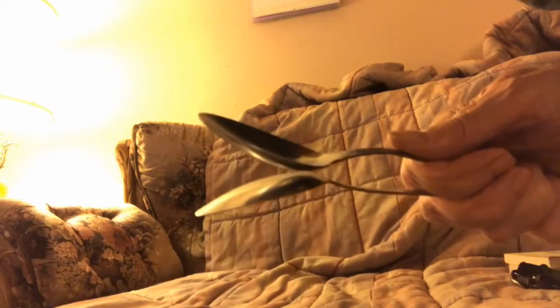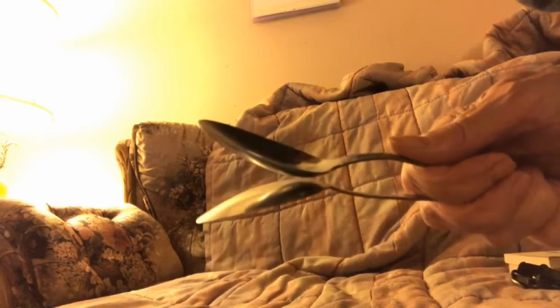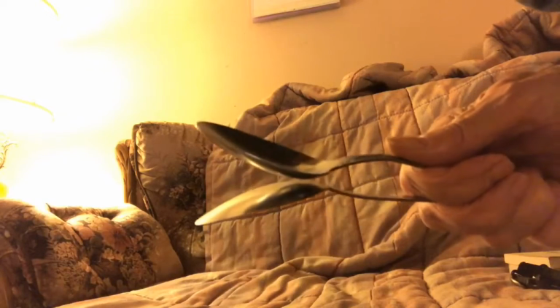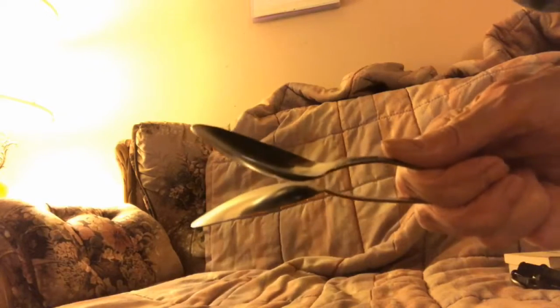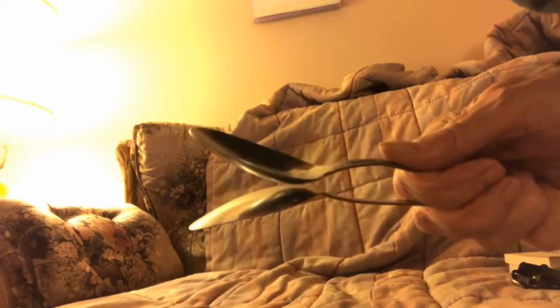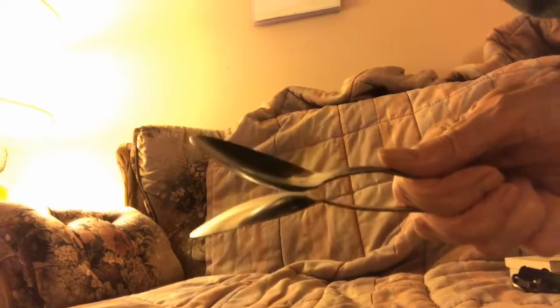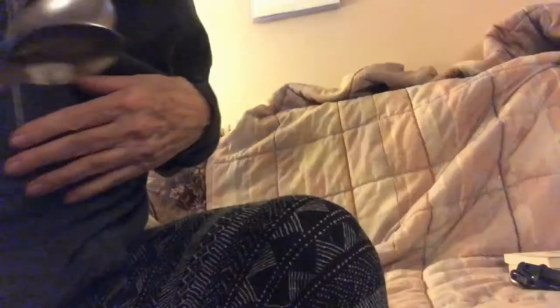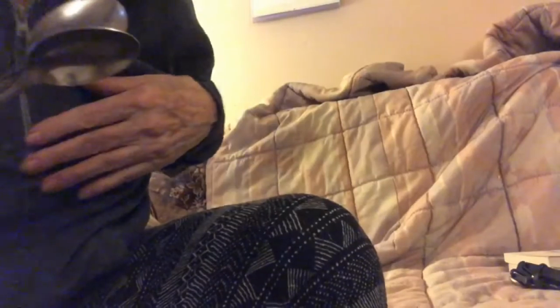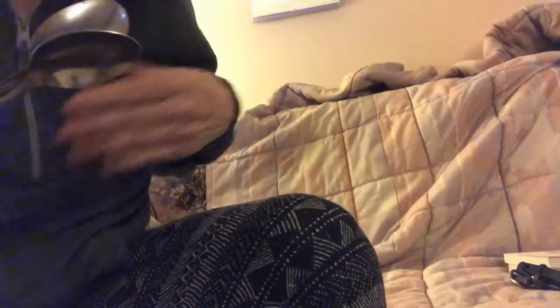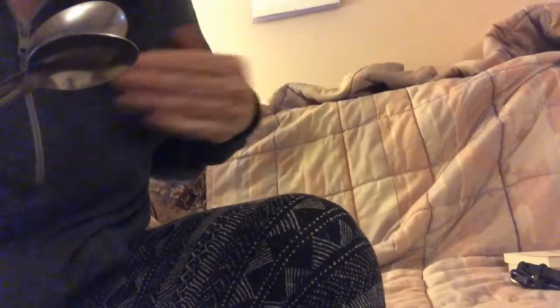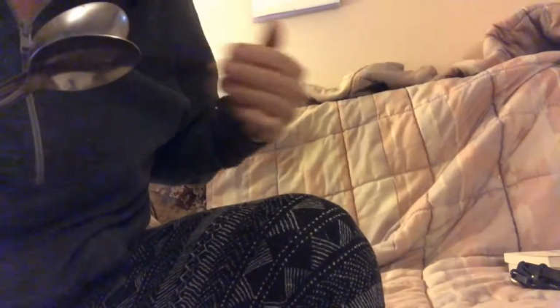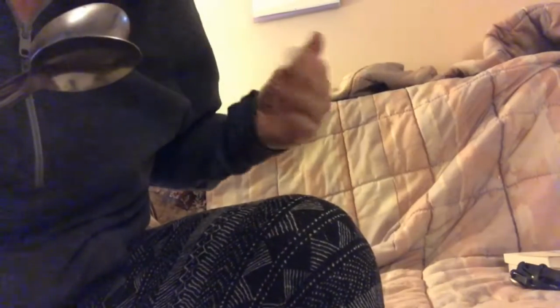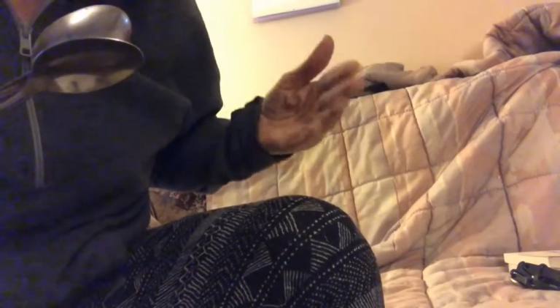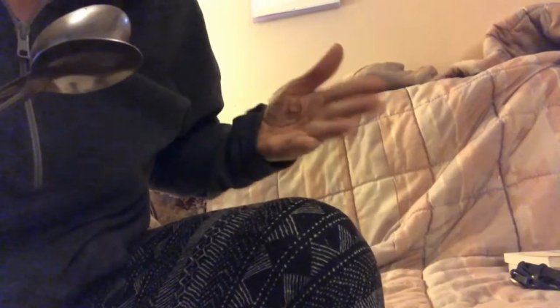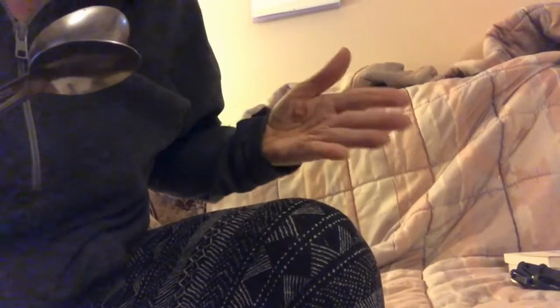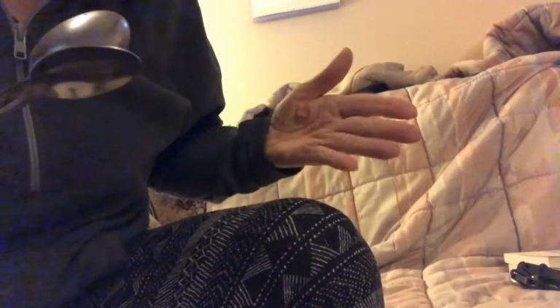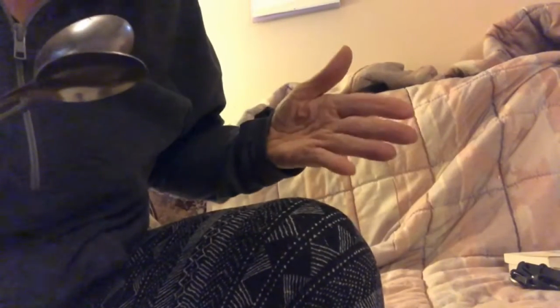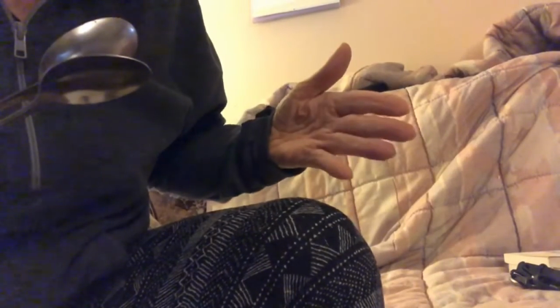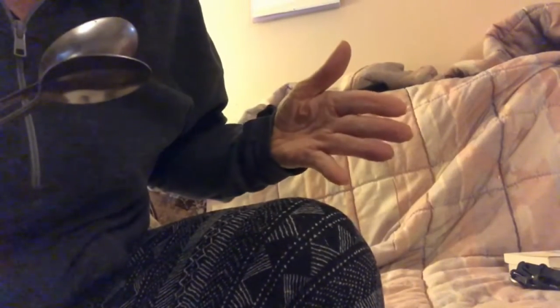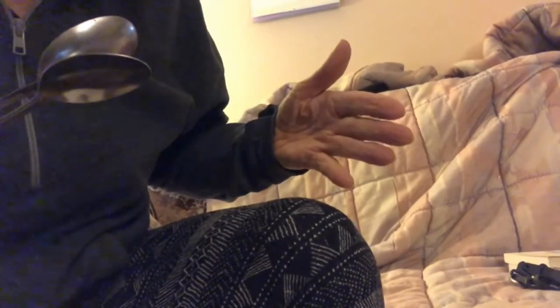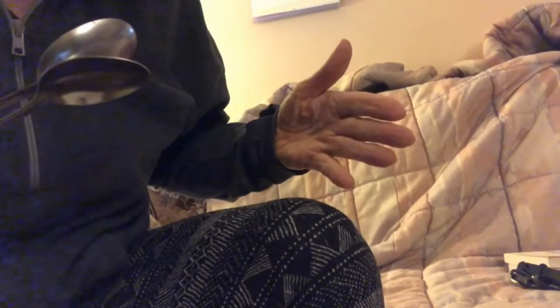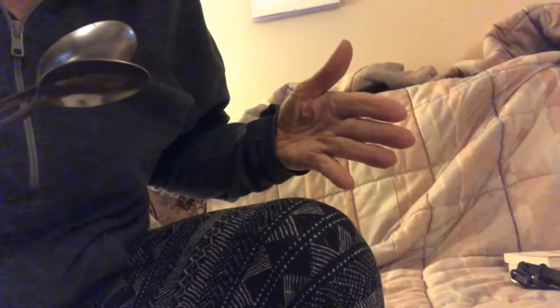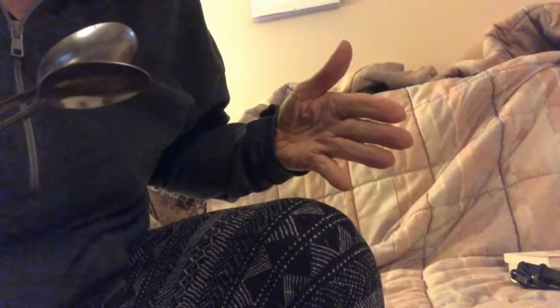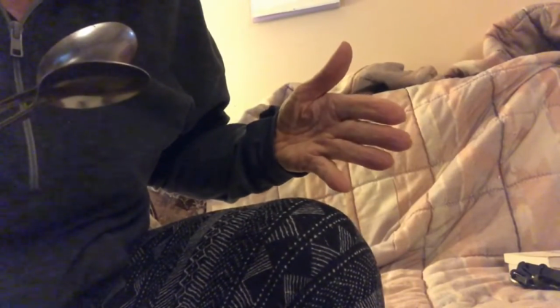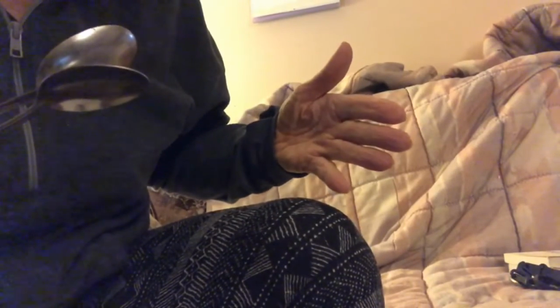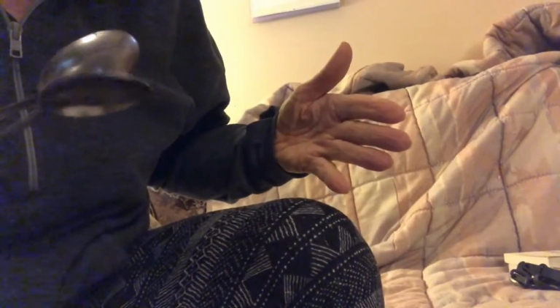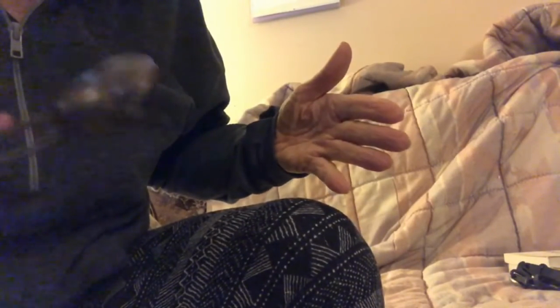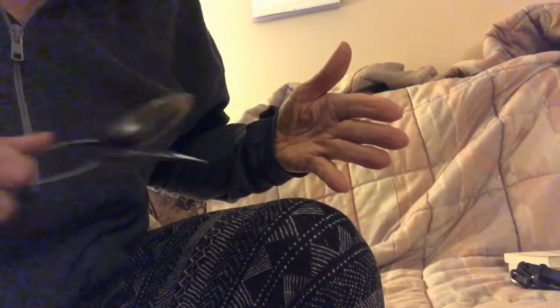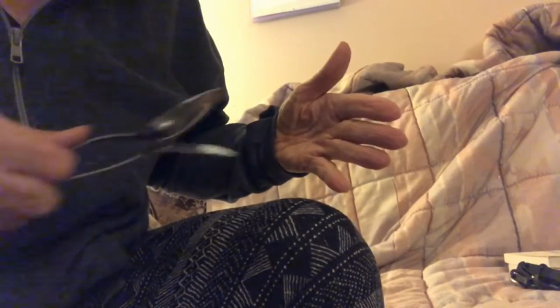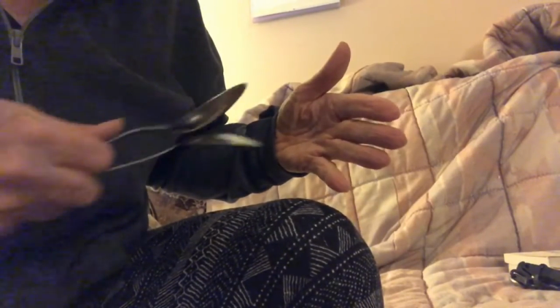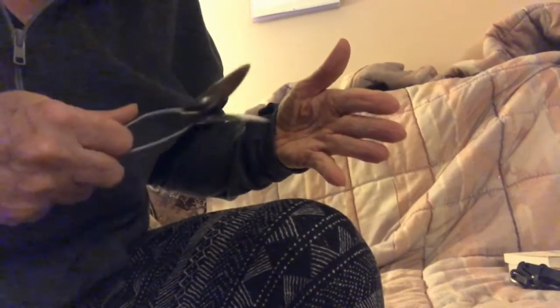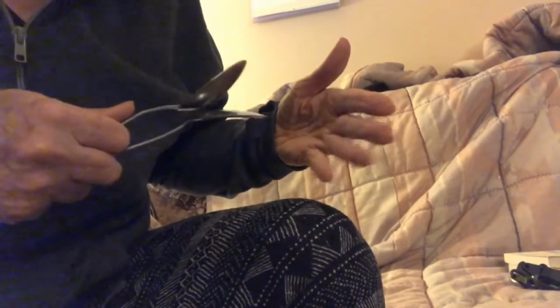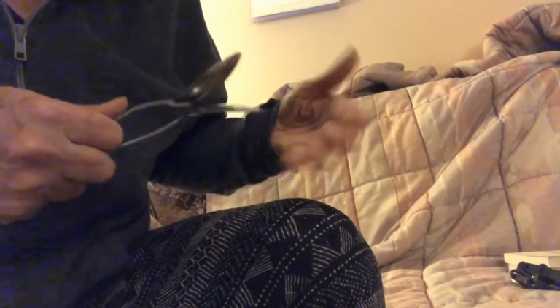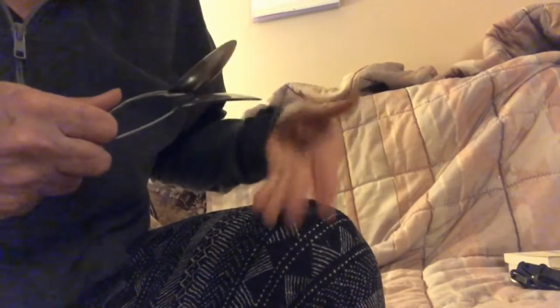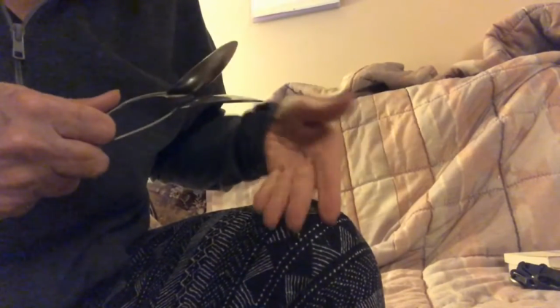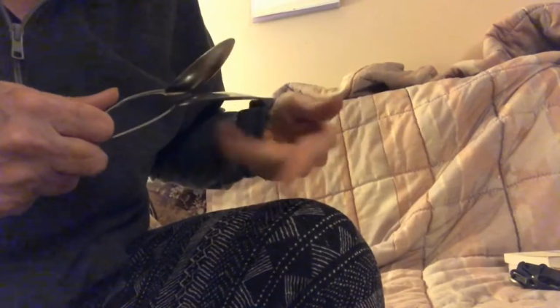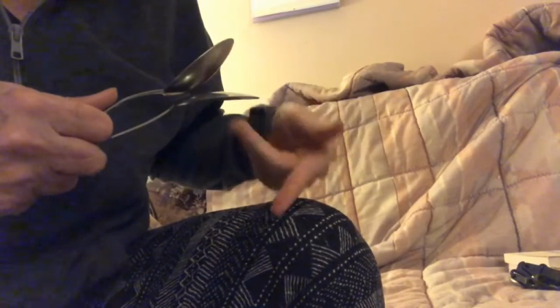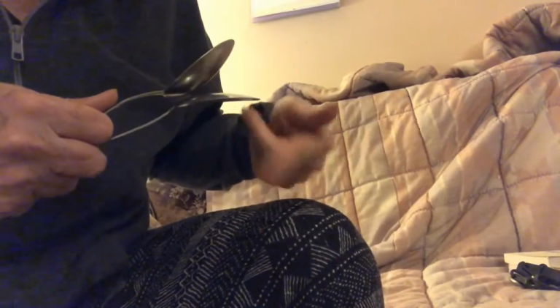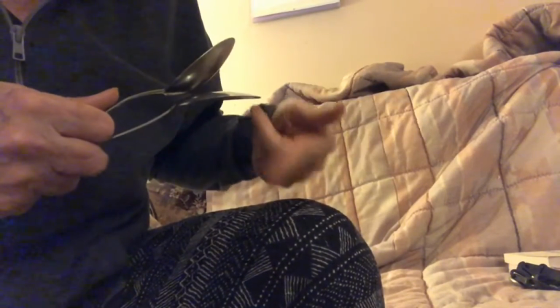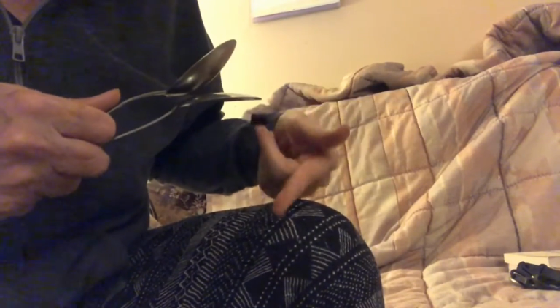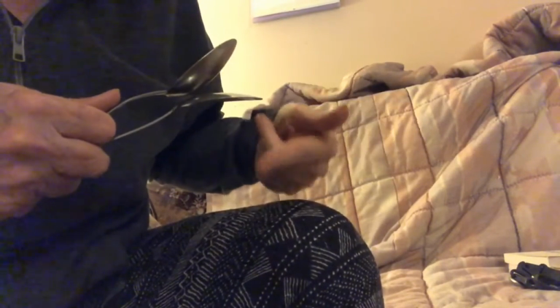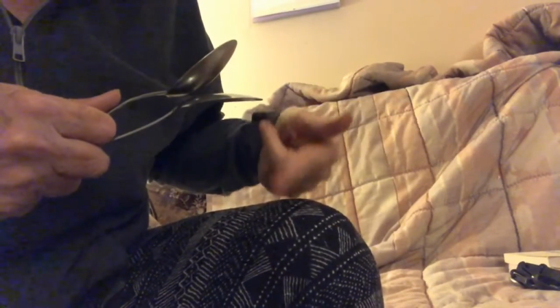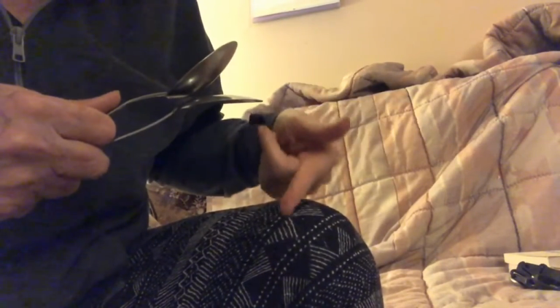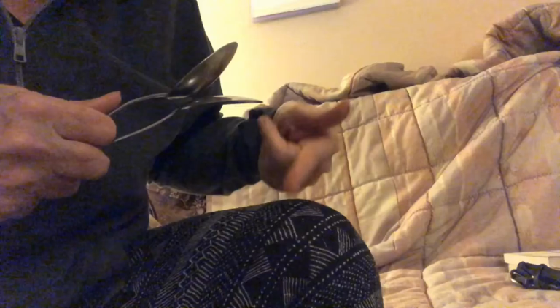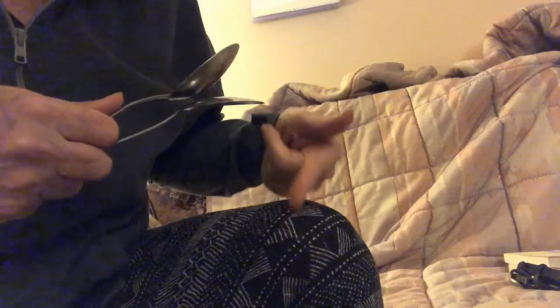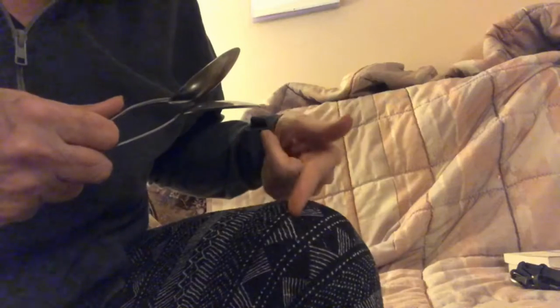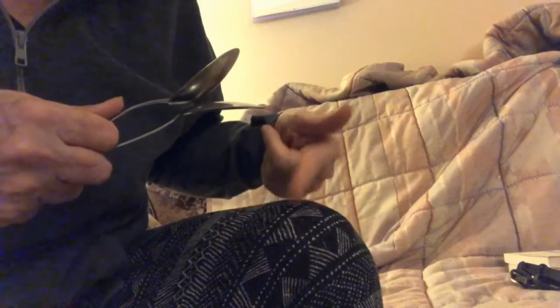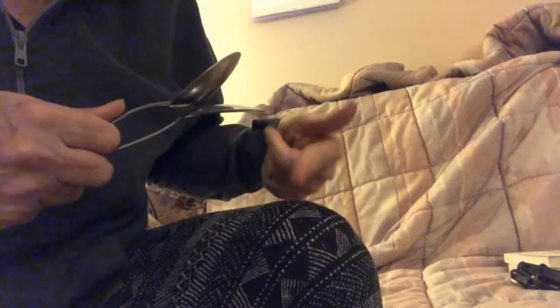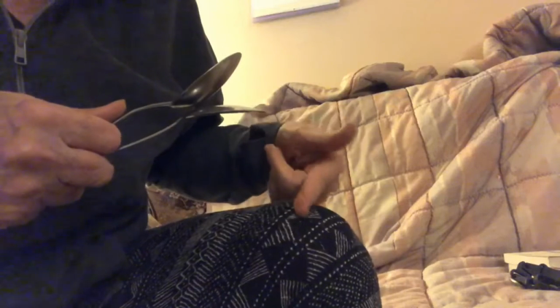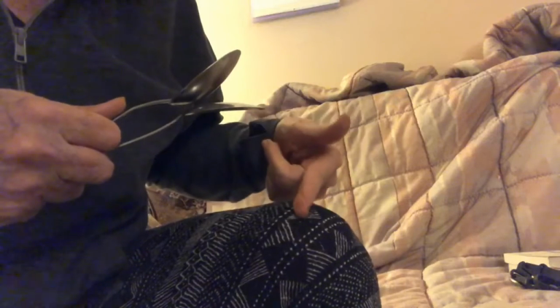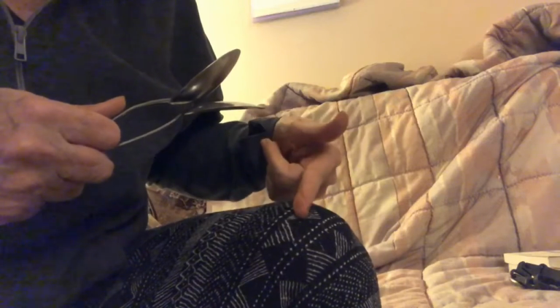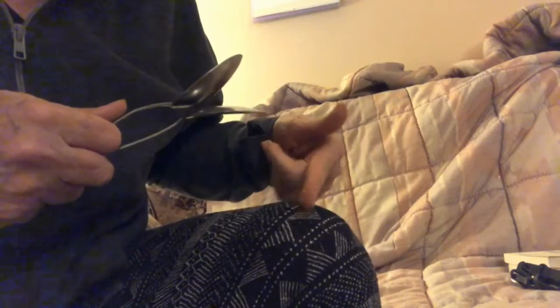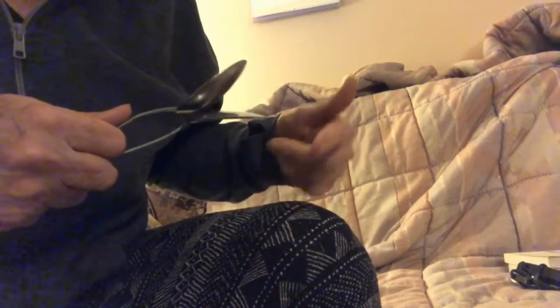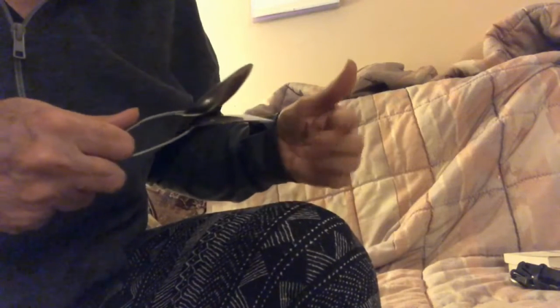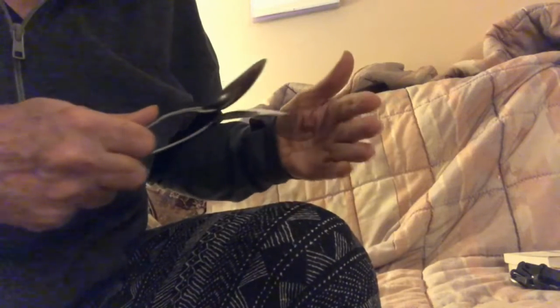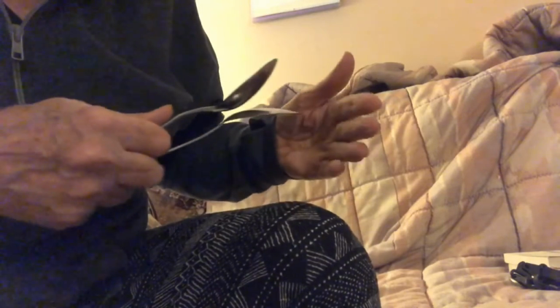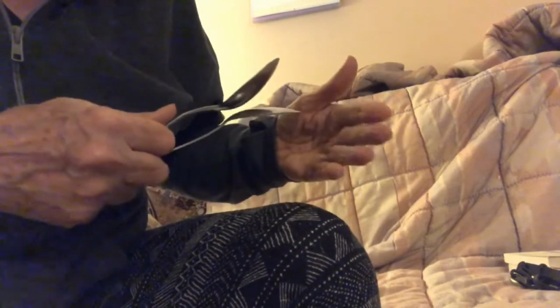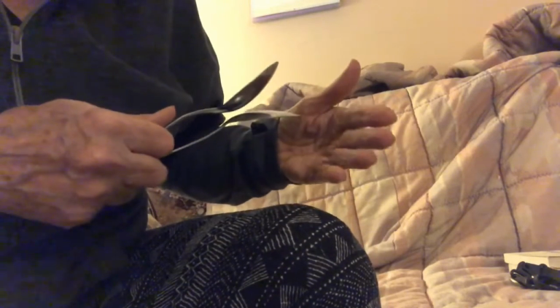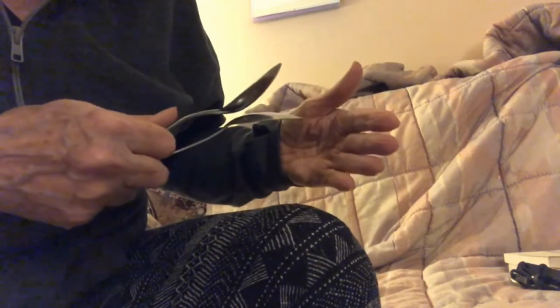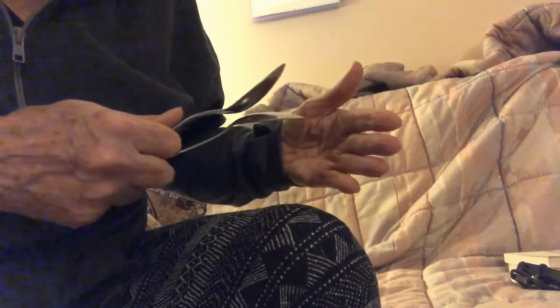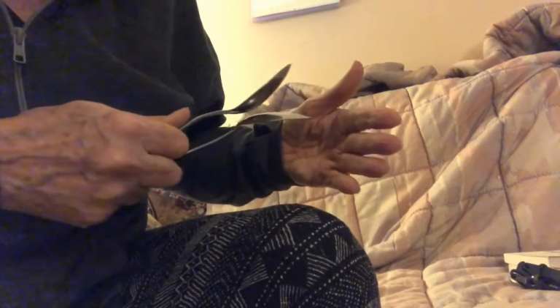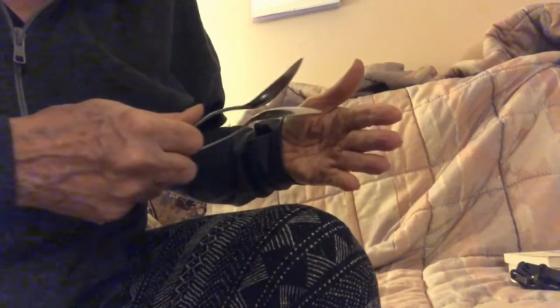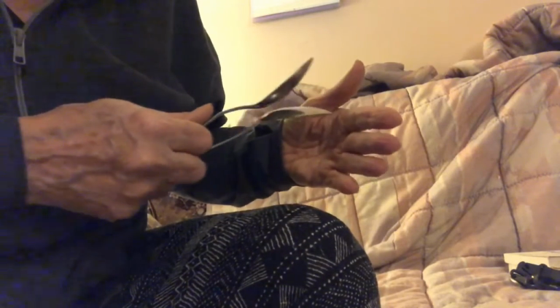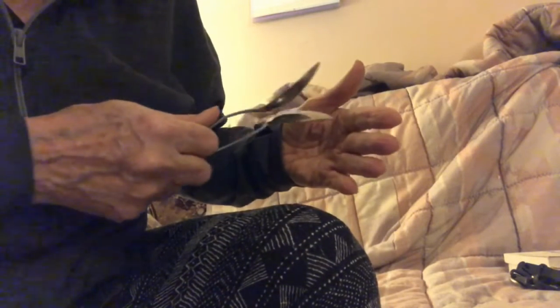Now here's some more. The fingers, and I'm going to hit my knee. It's a galloping horse.